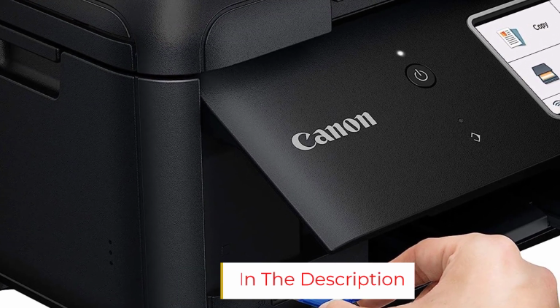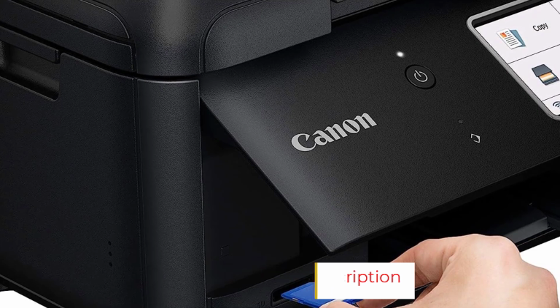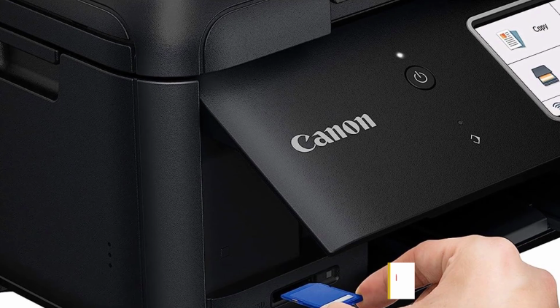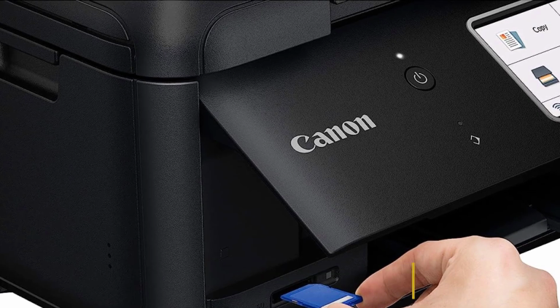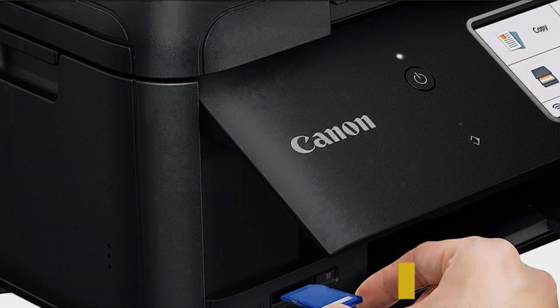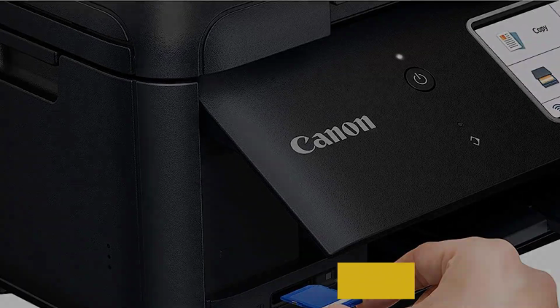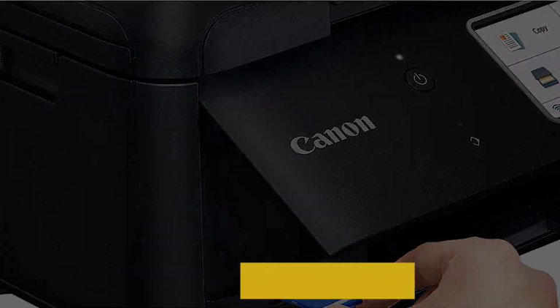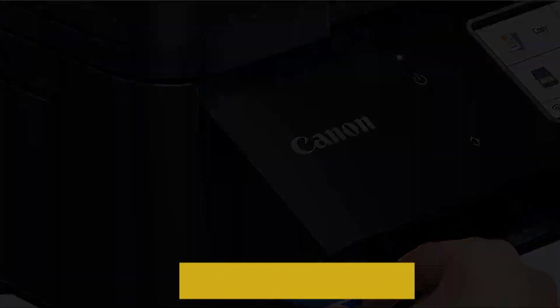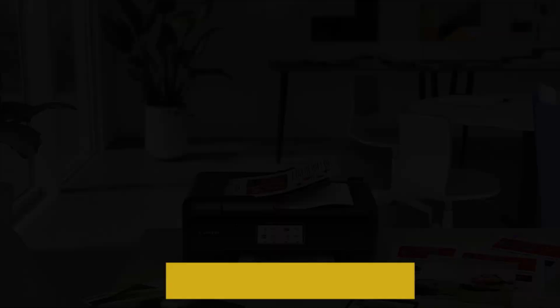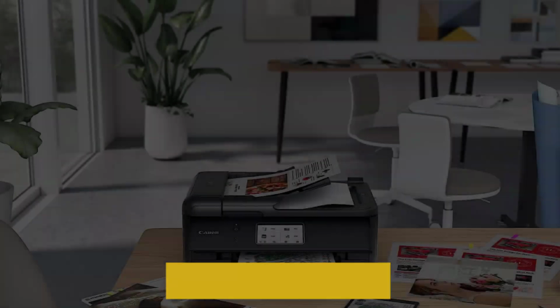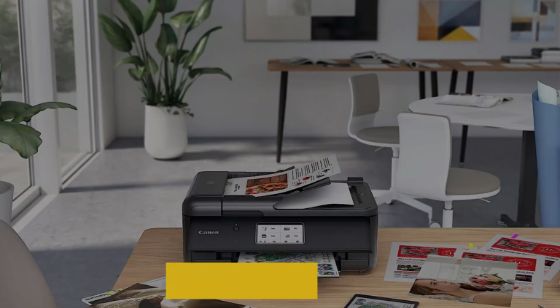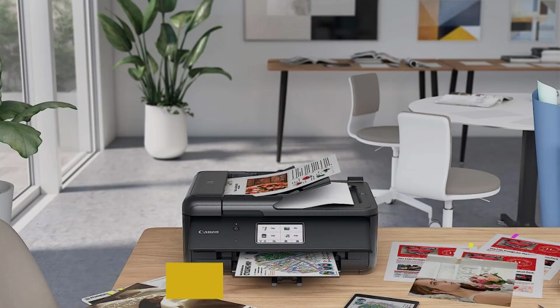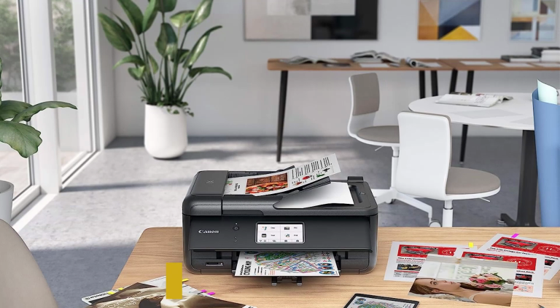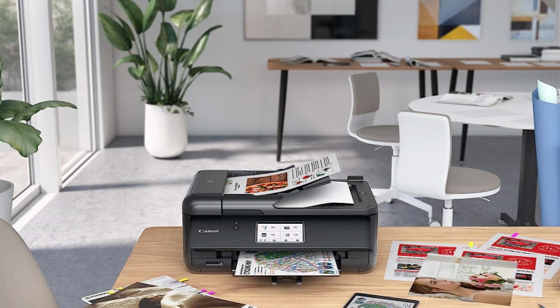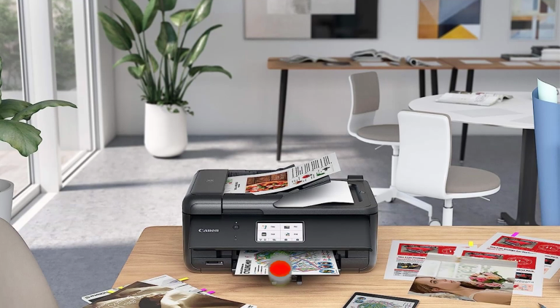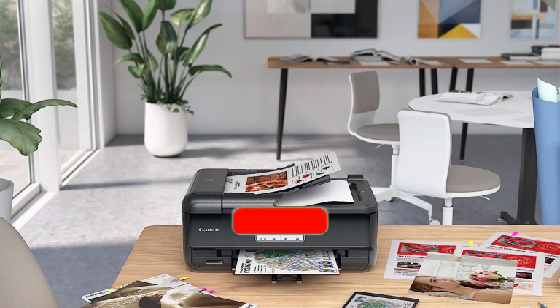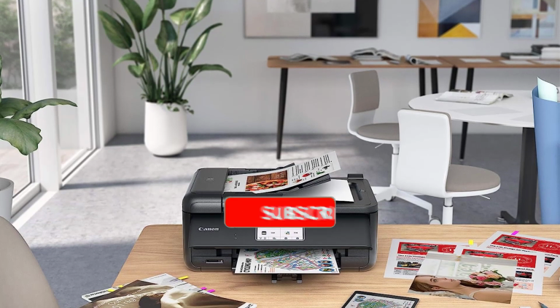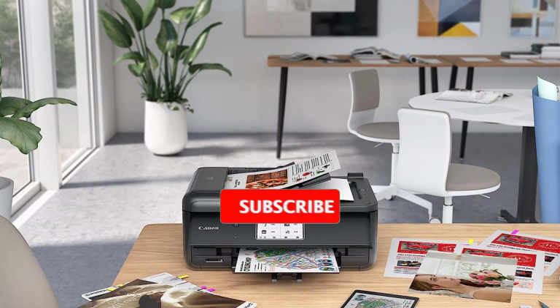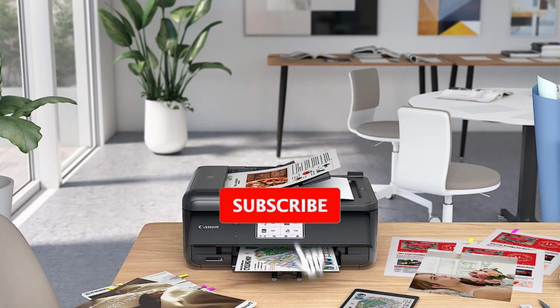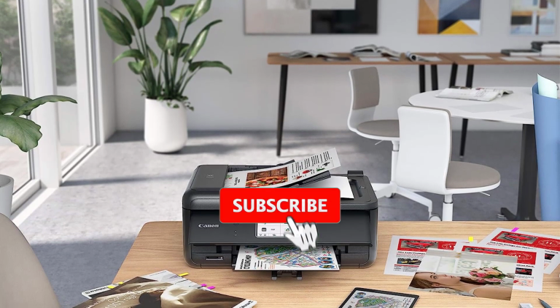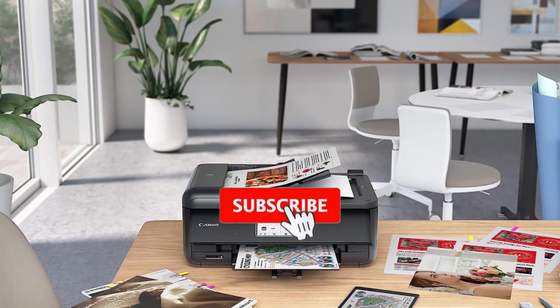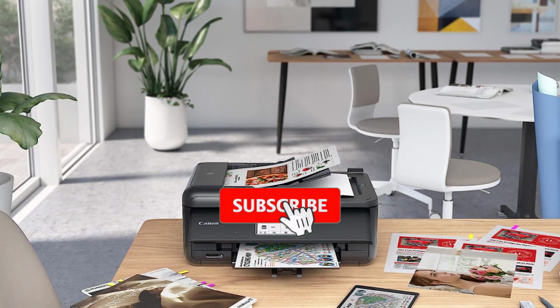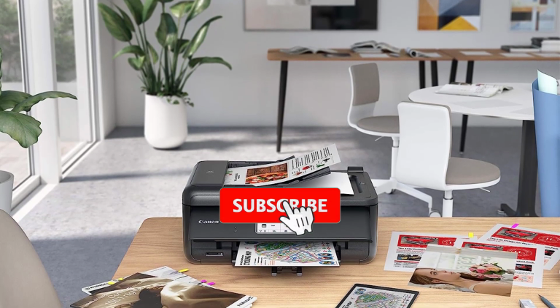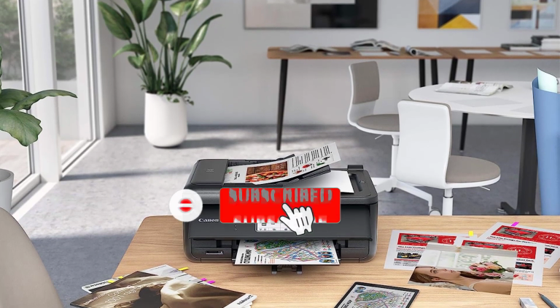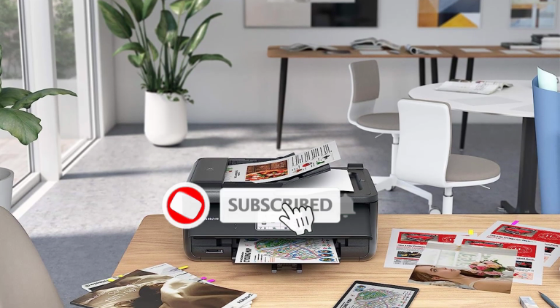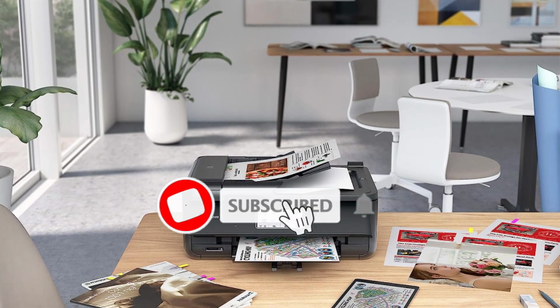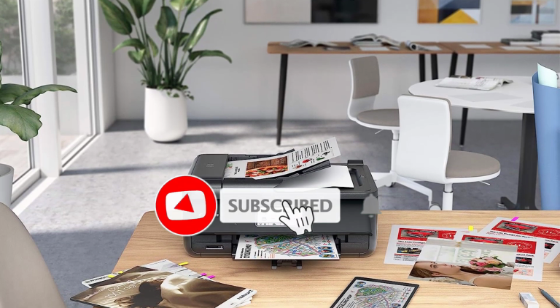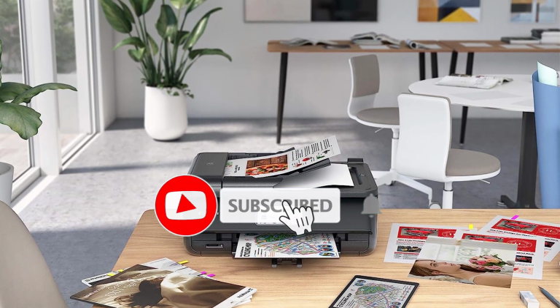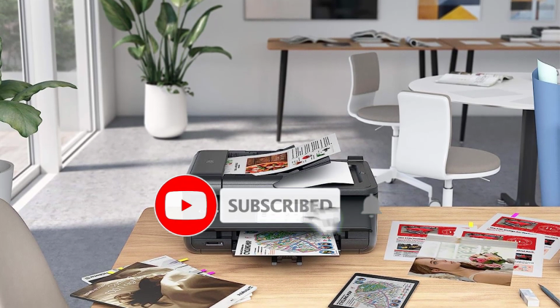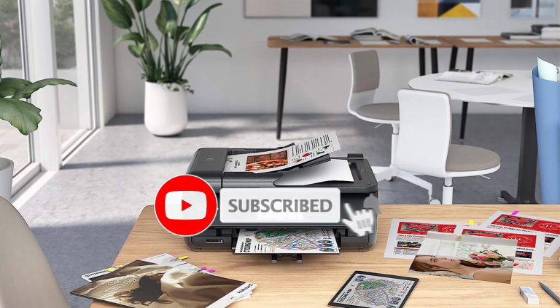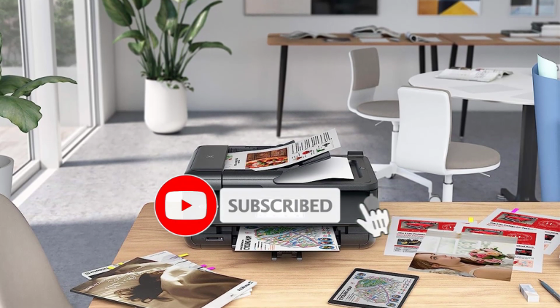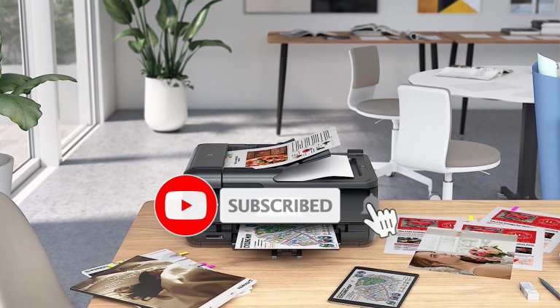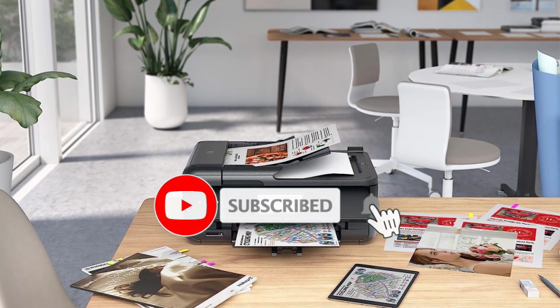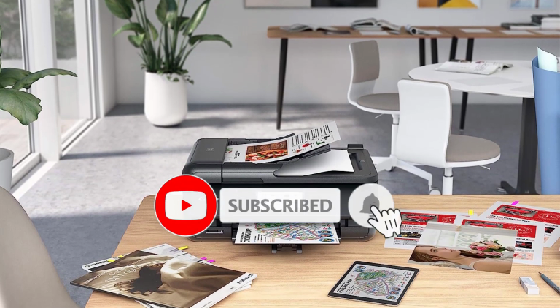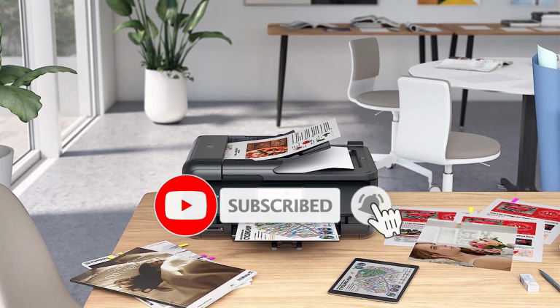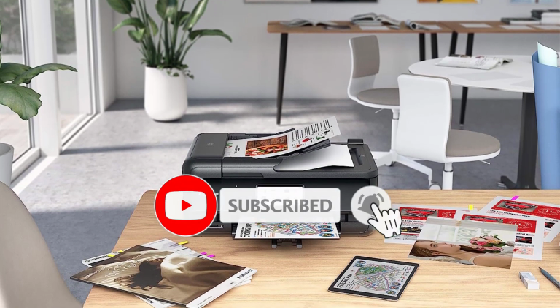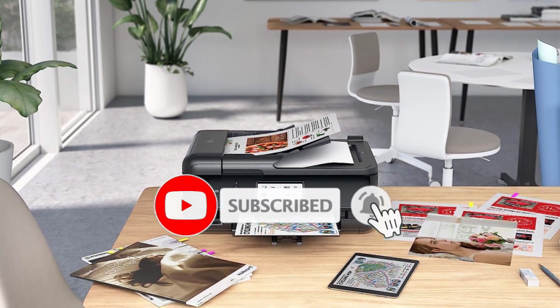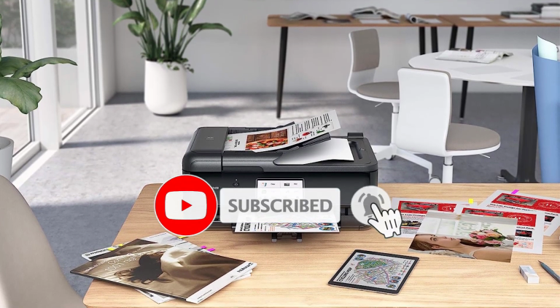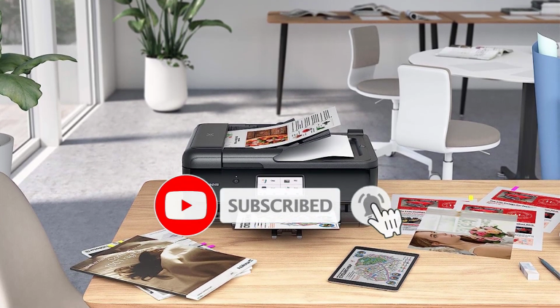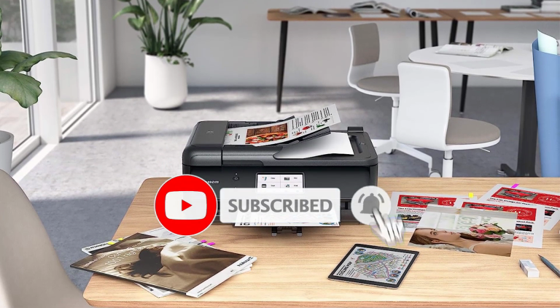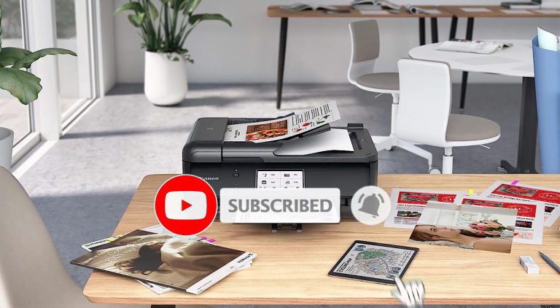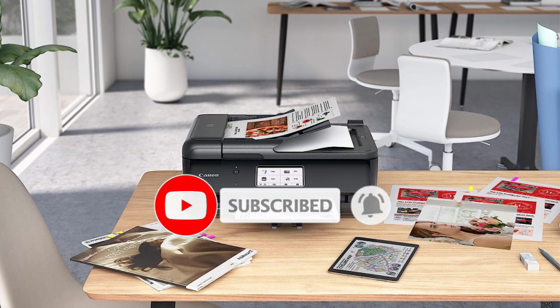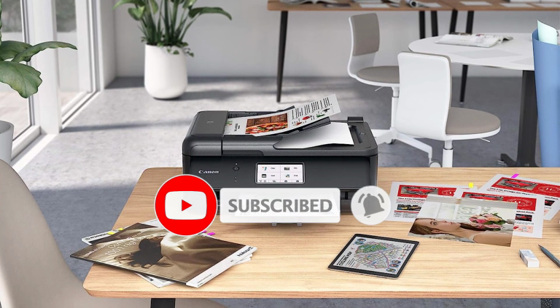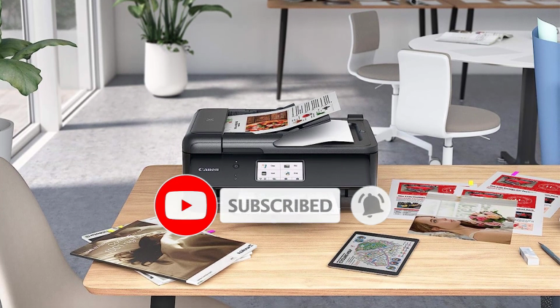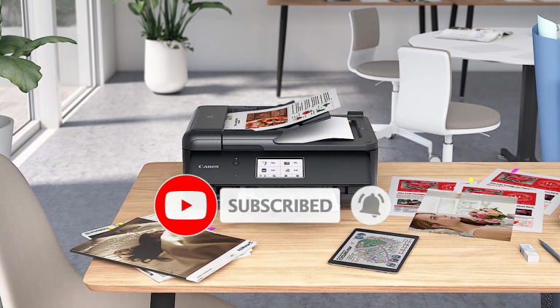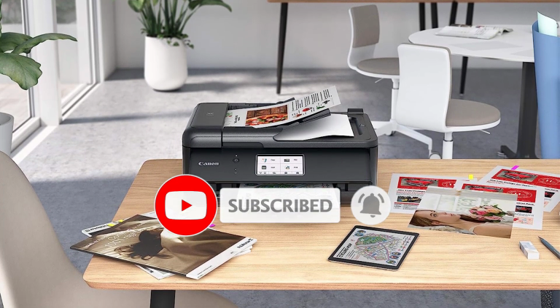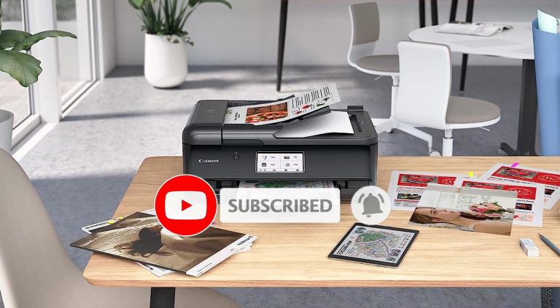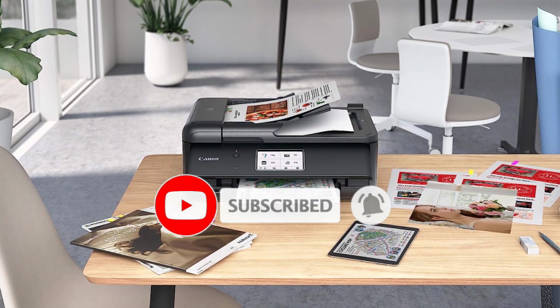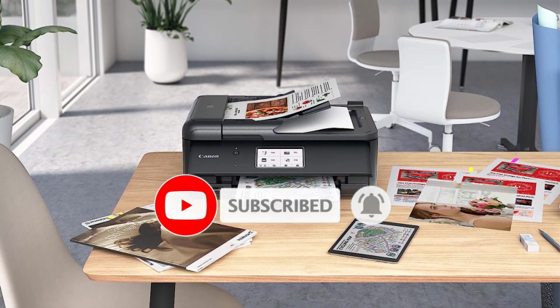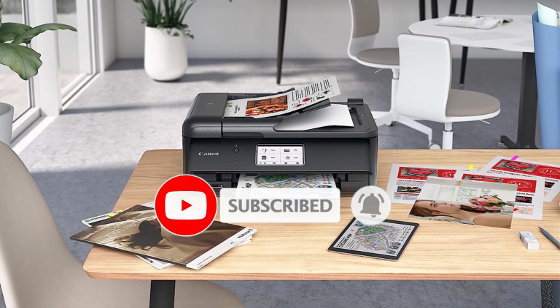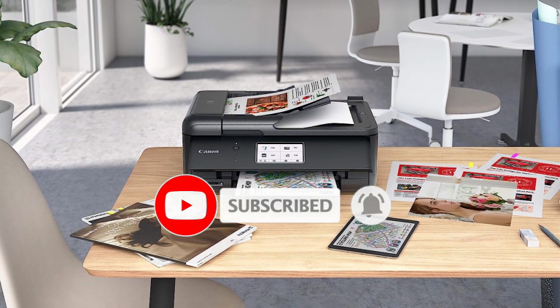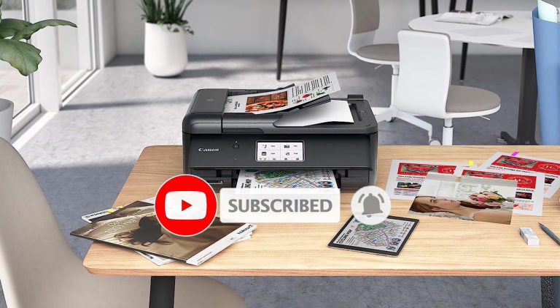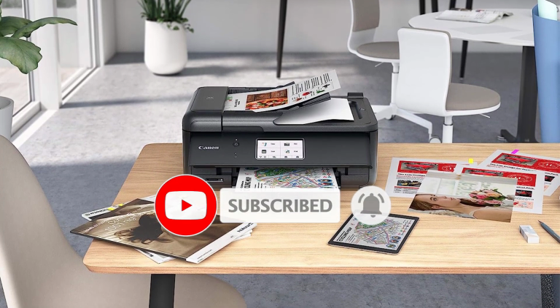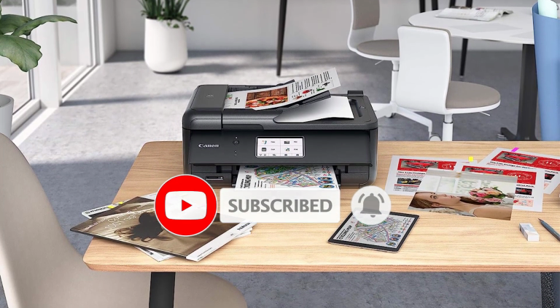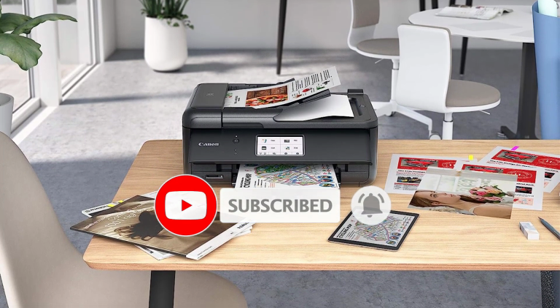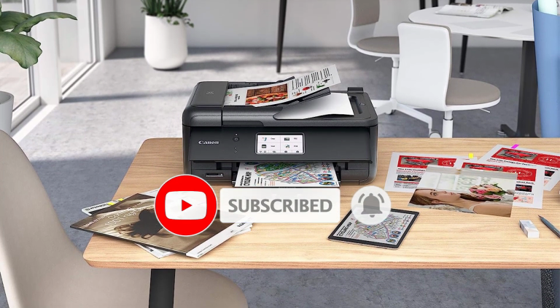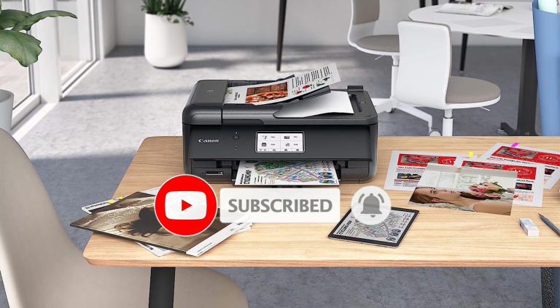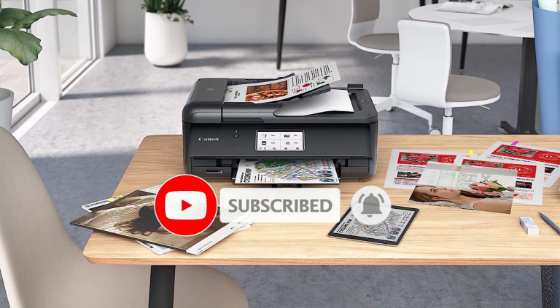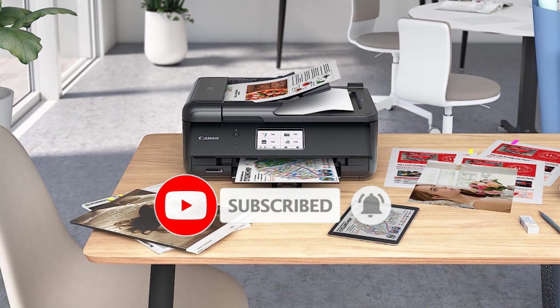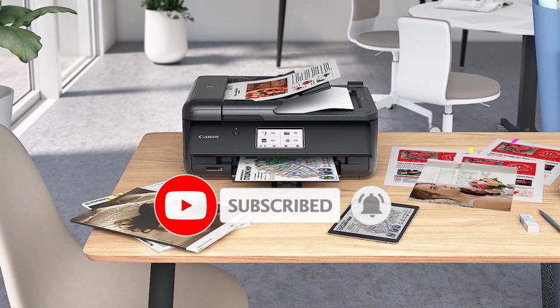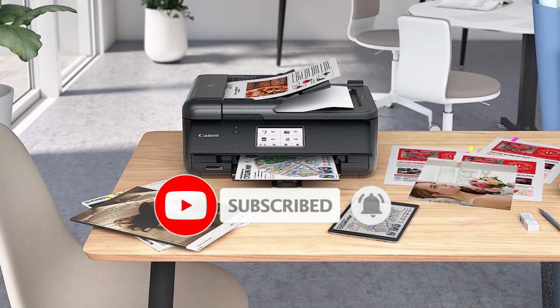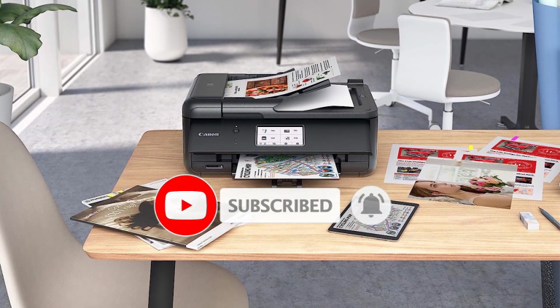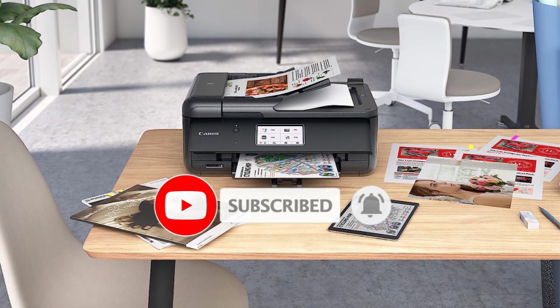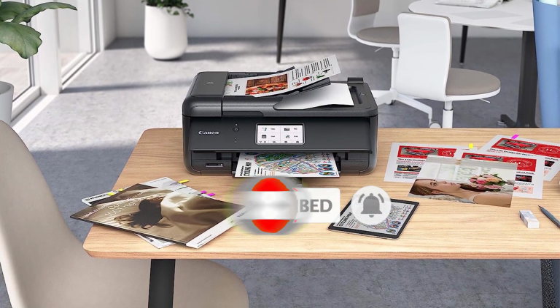Technology: inkjet. Connectivity: wireless, USB. Color: yes. Size: 13.8 x 17.3 x 7.5 inches.